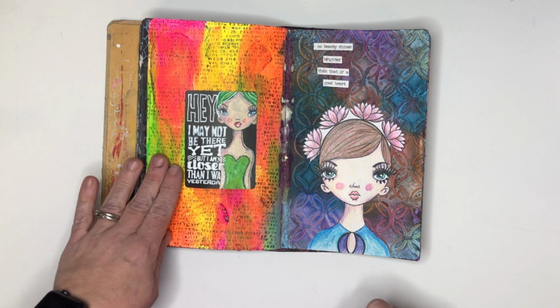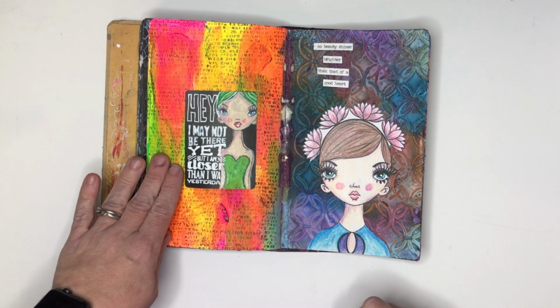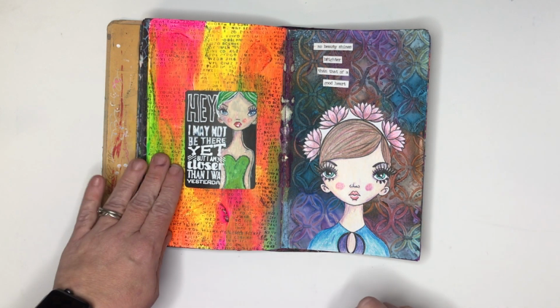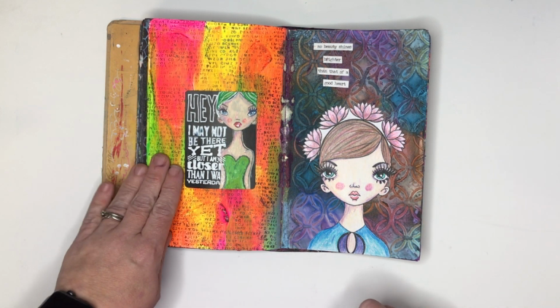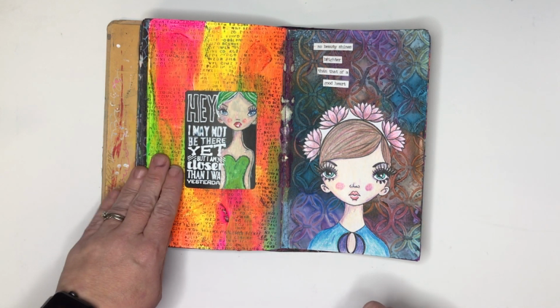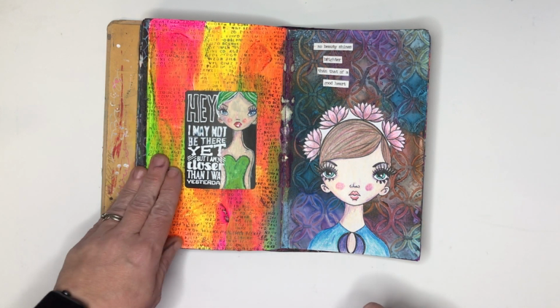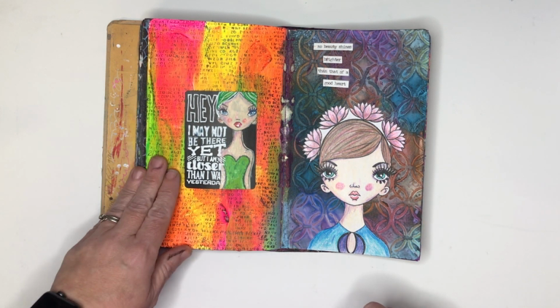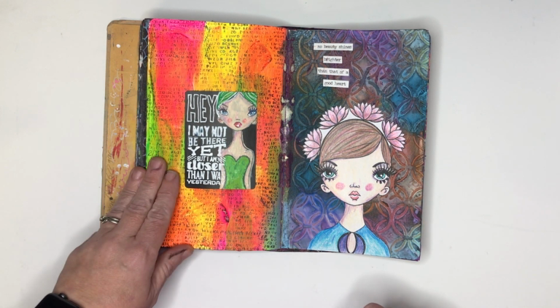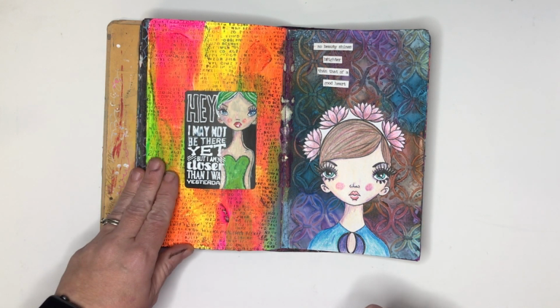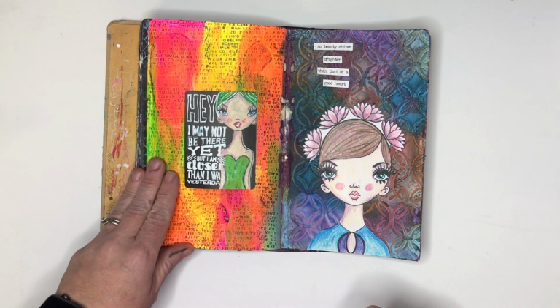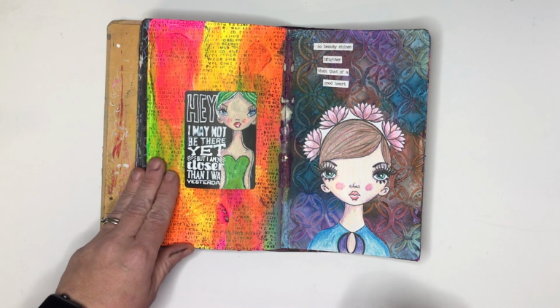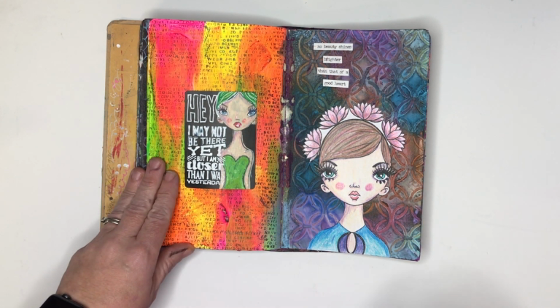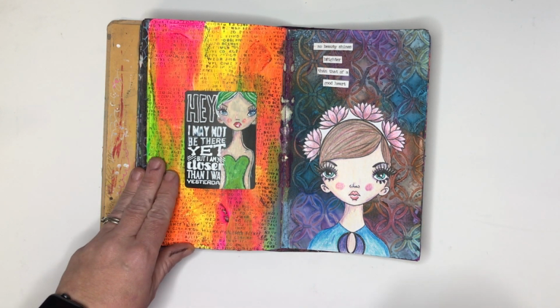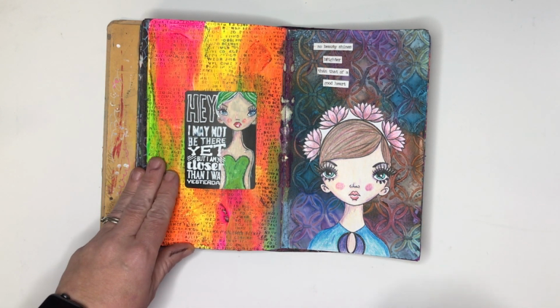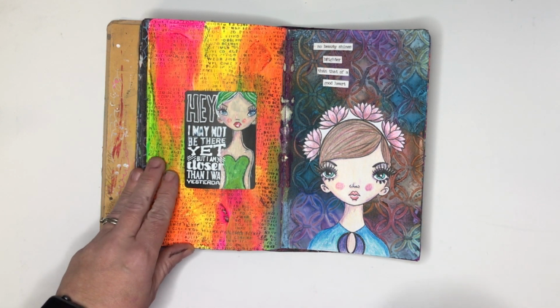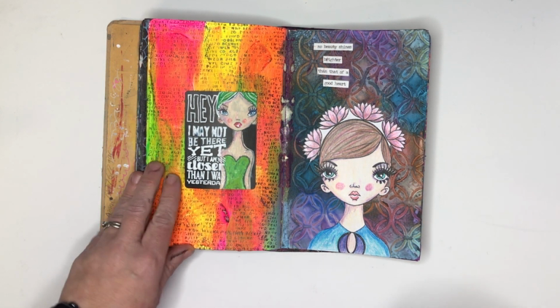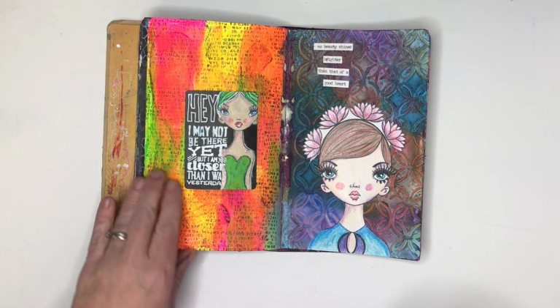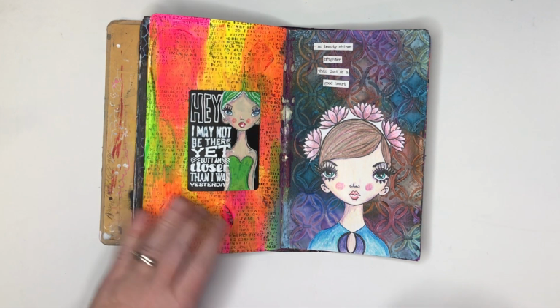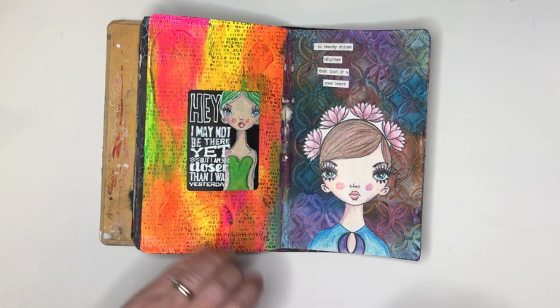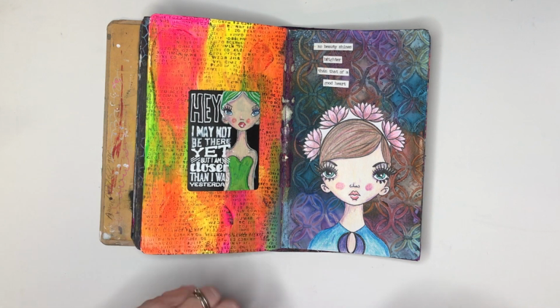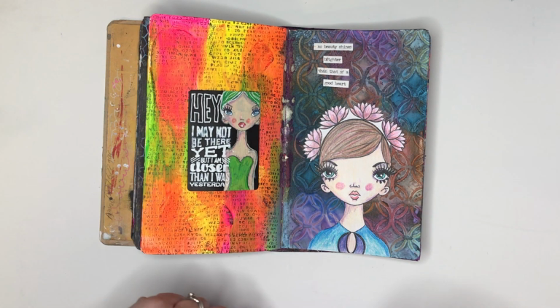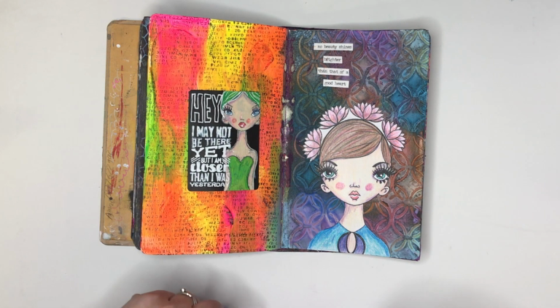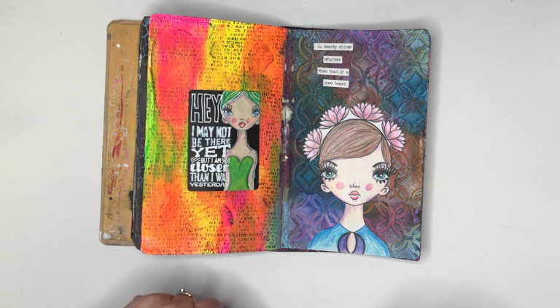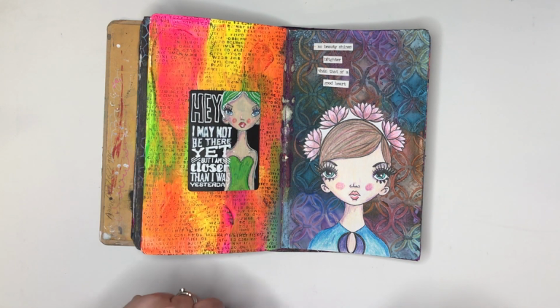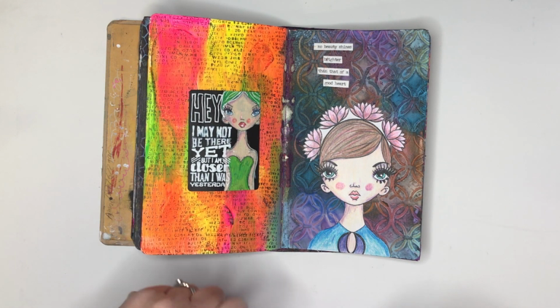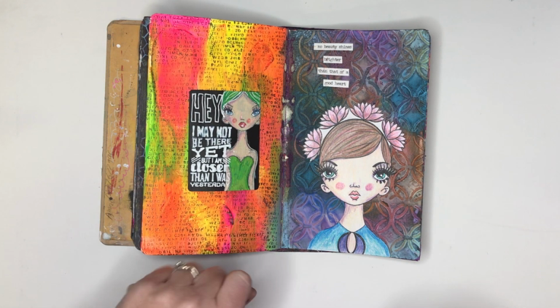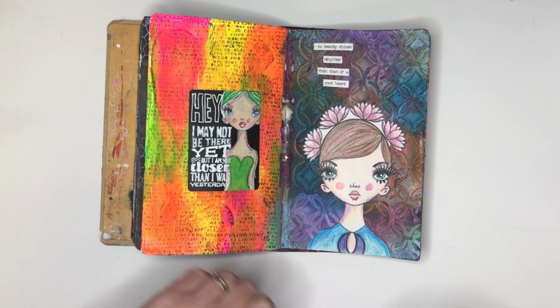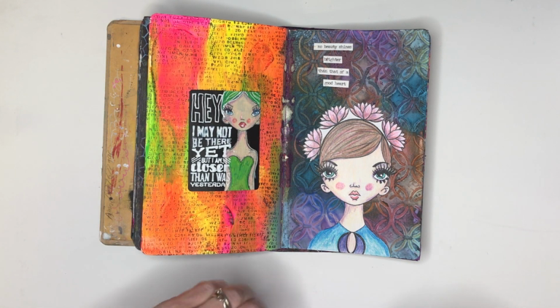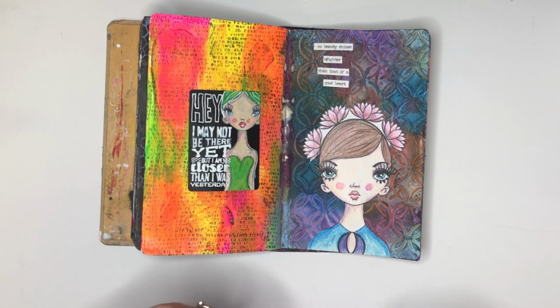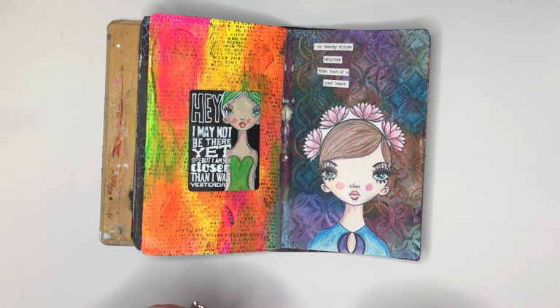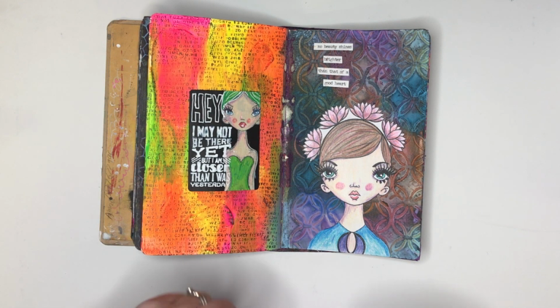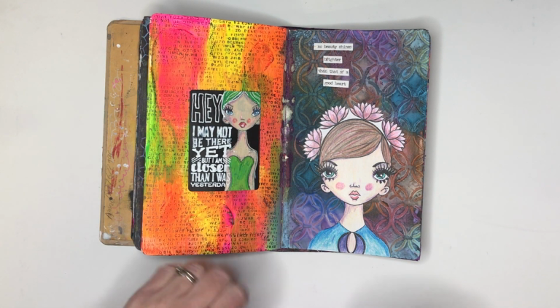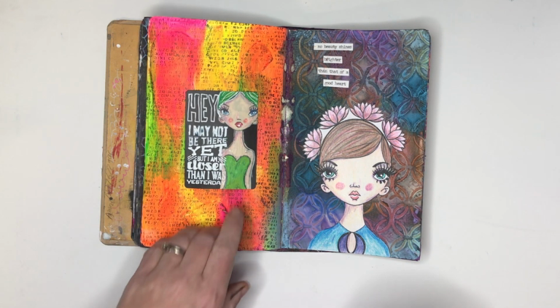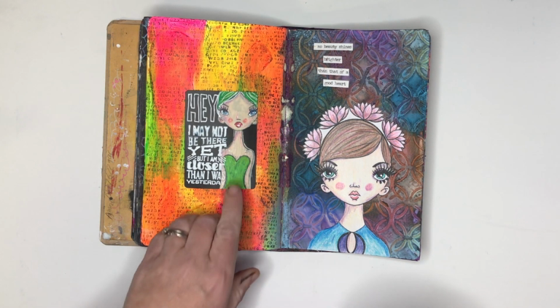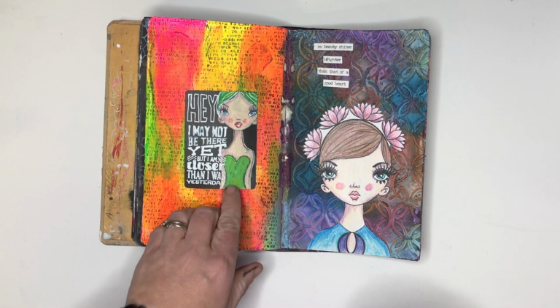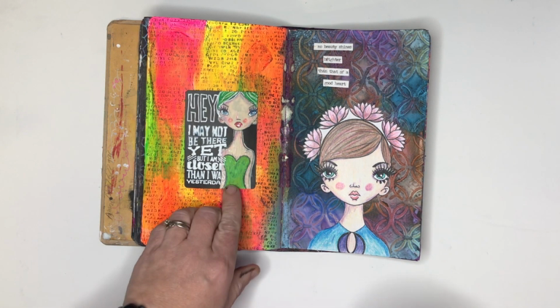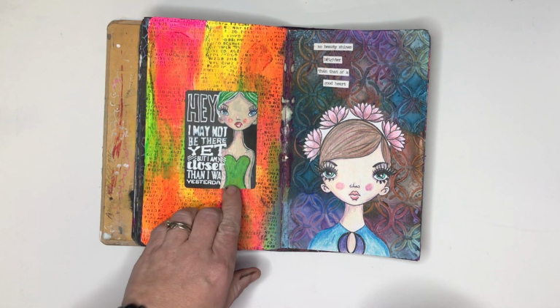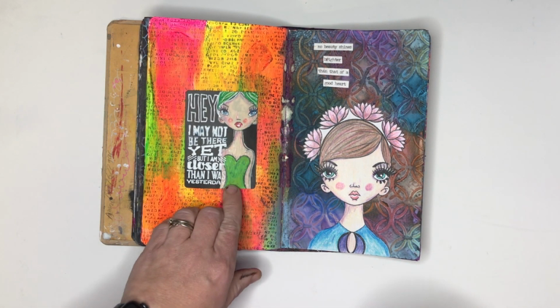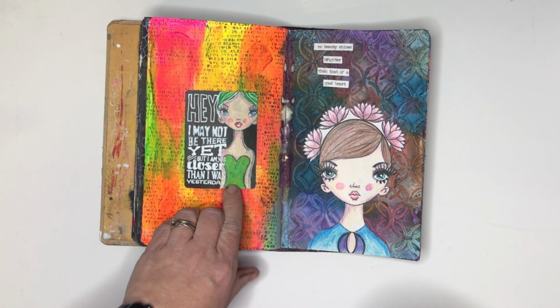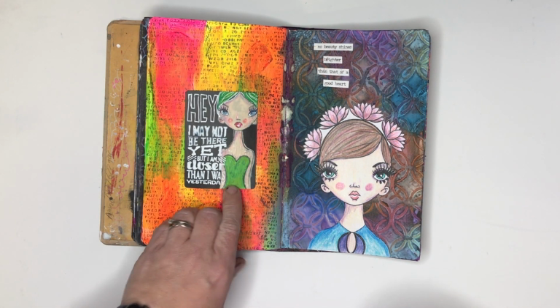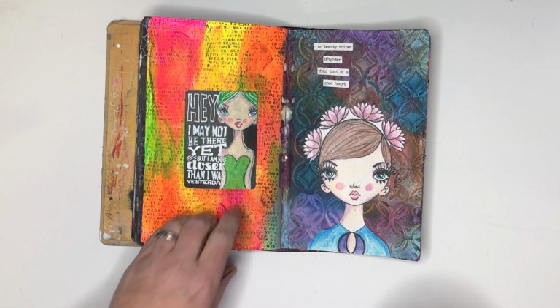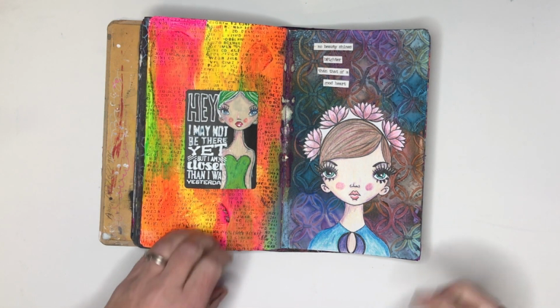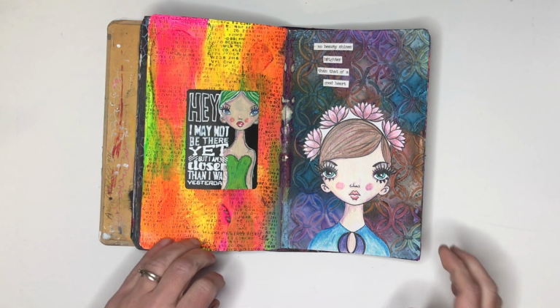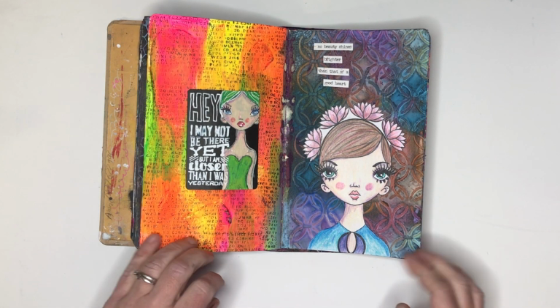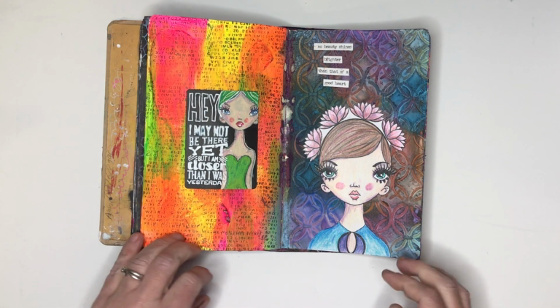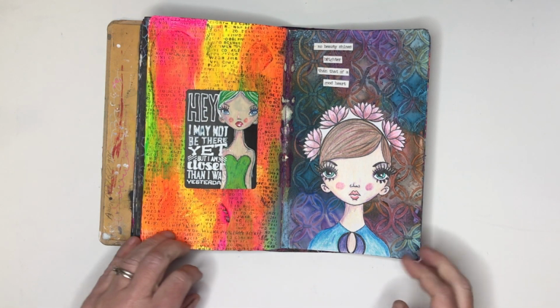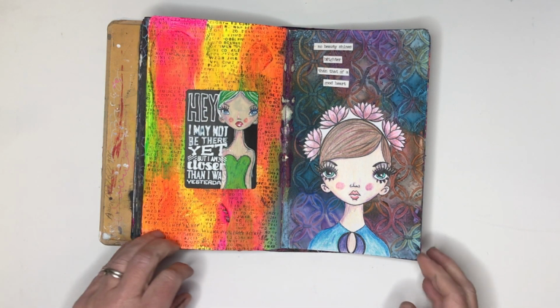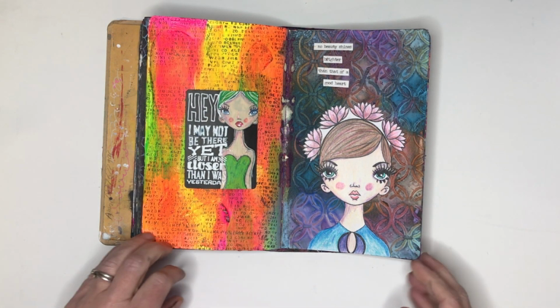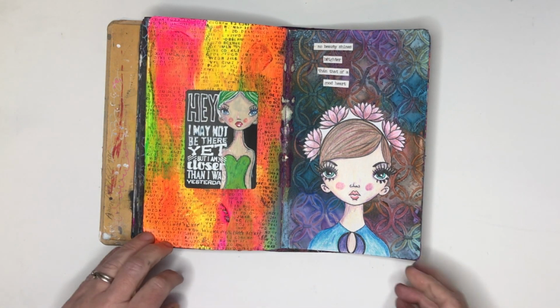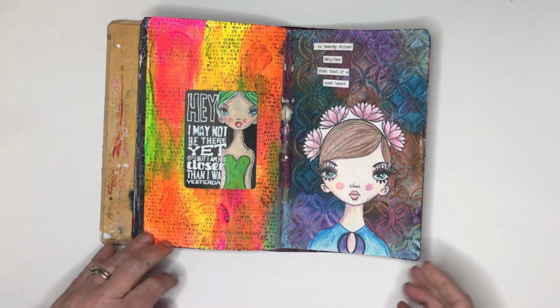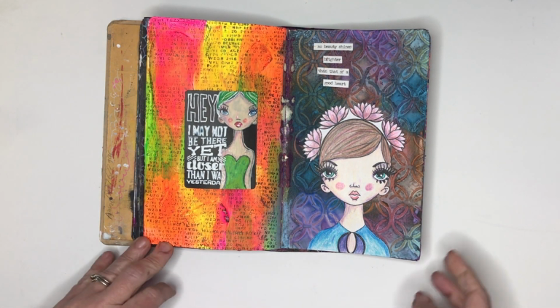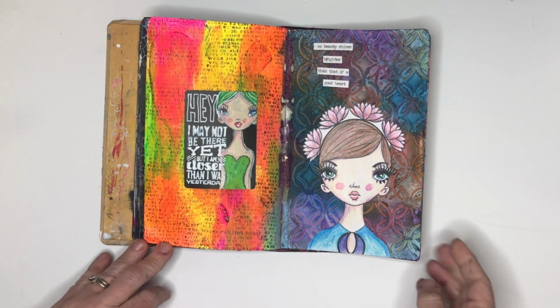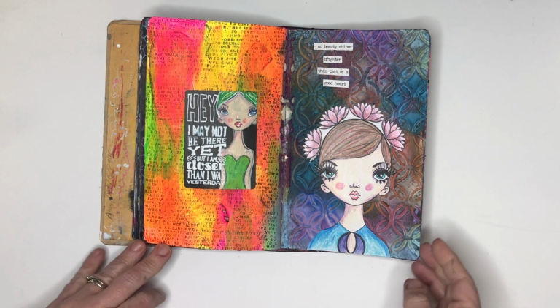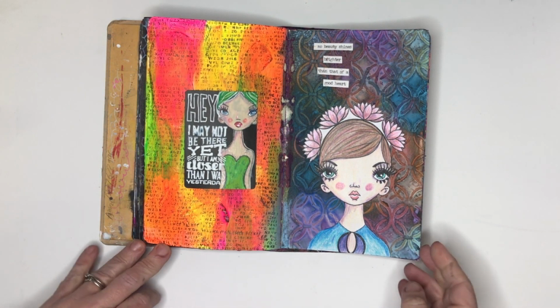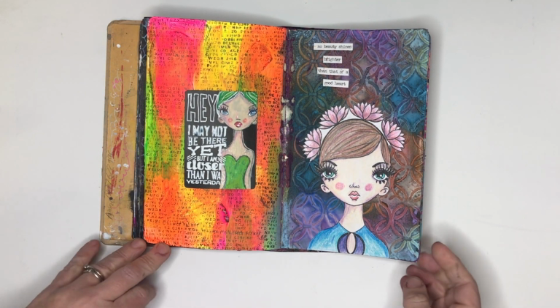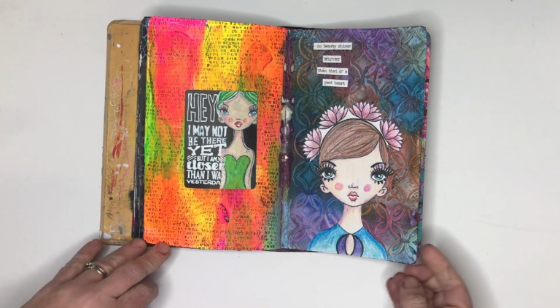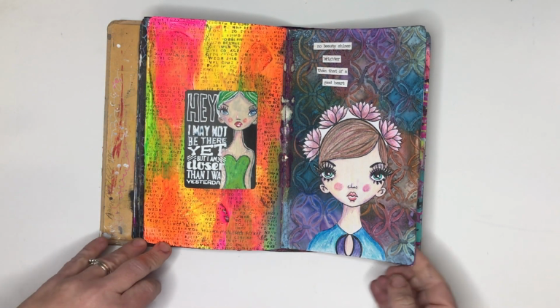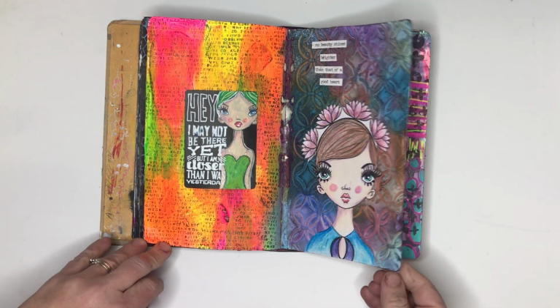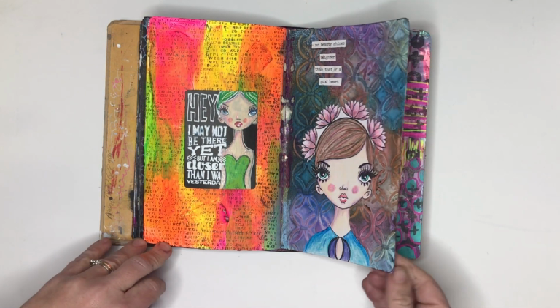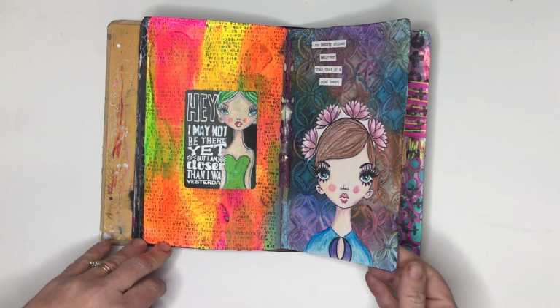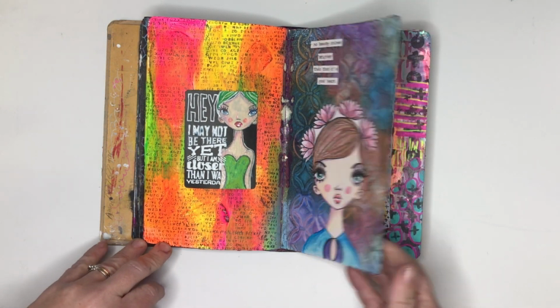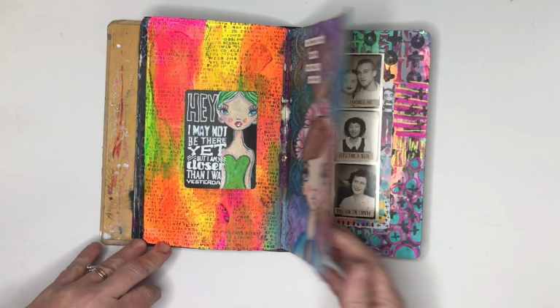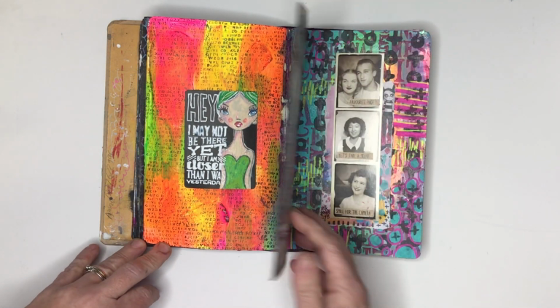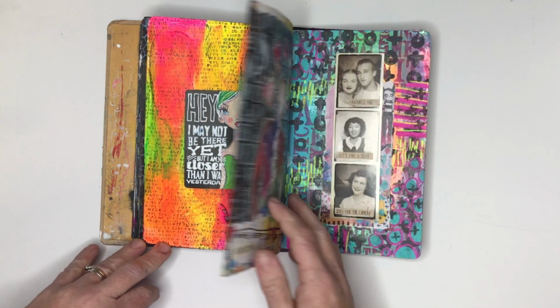I liked this quote; it spoke to me. And while I know I'm never going to be this shape, it's something to aspire to.